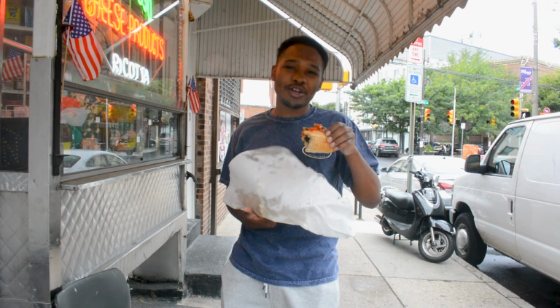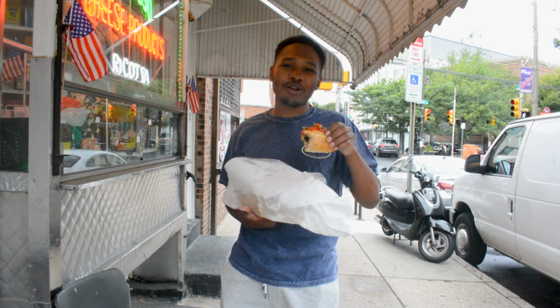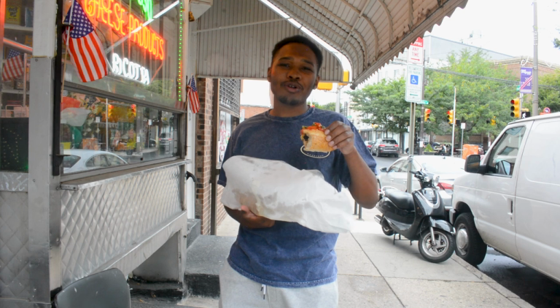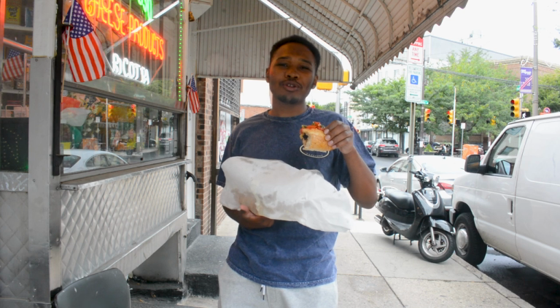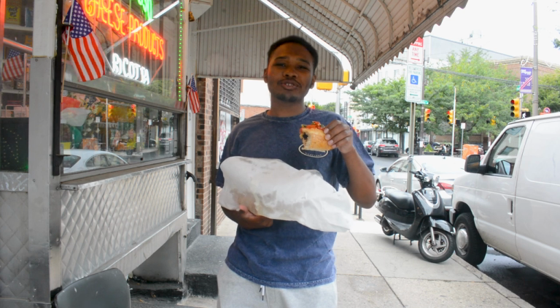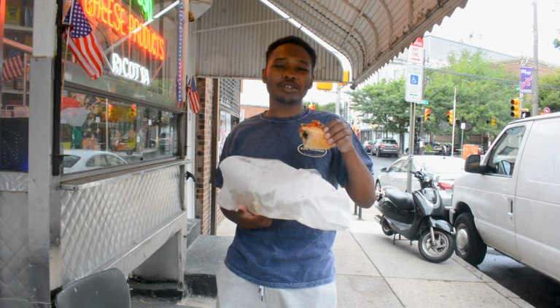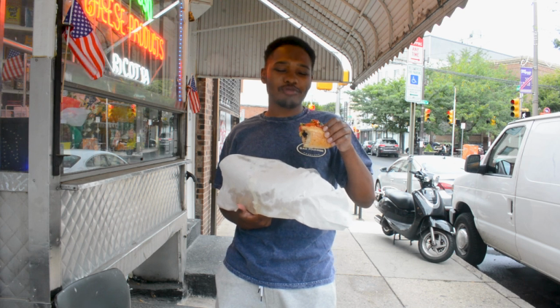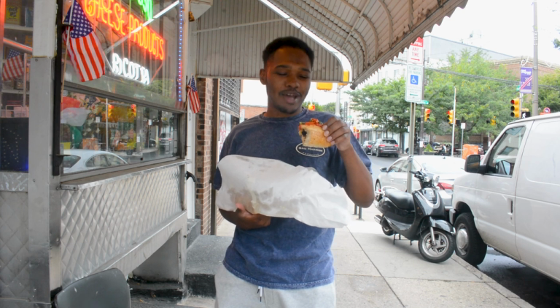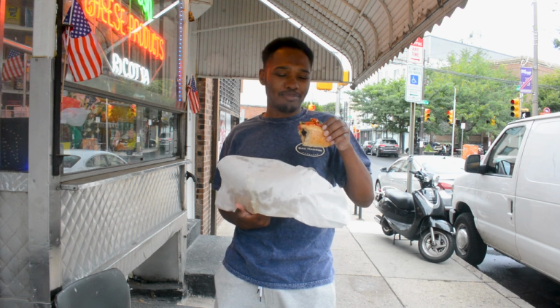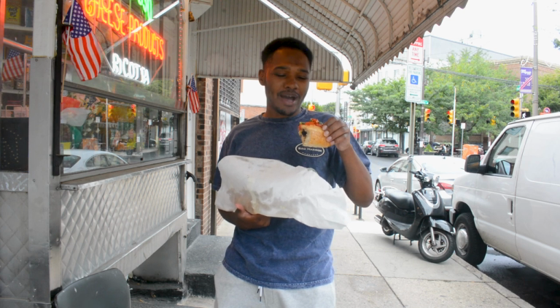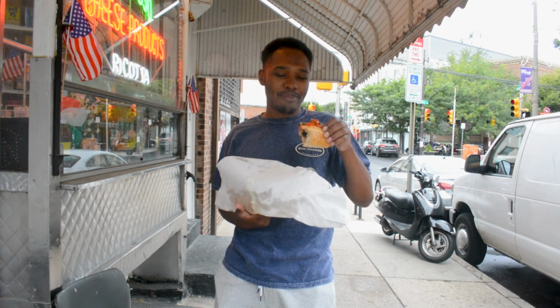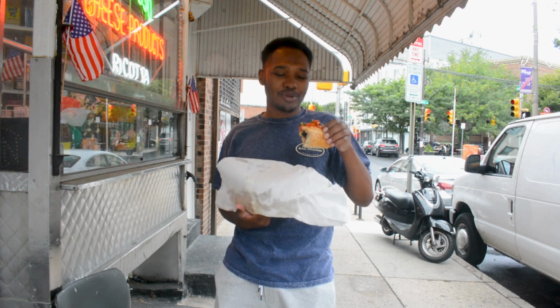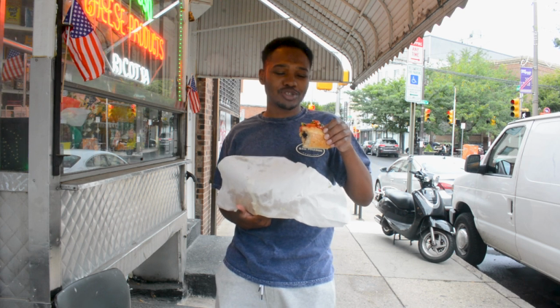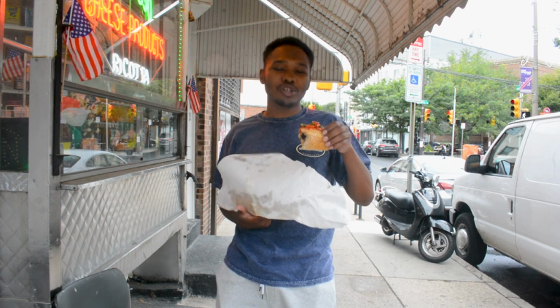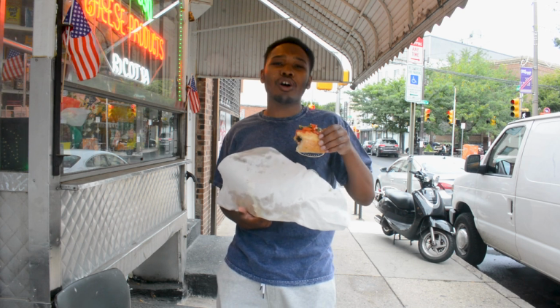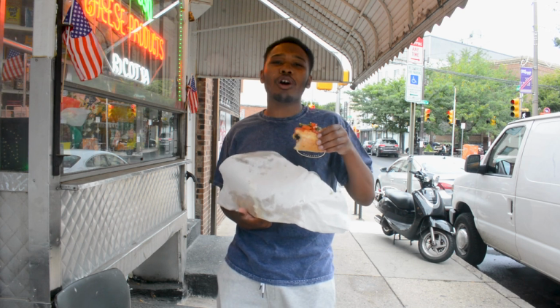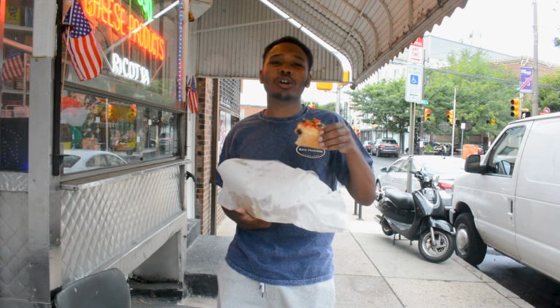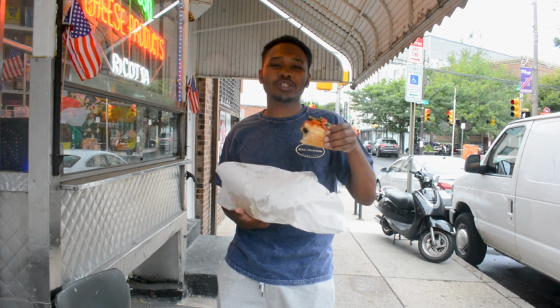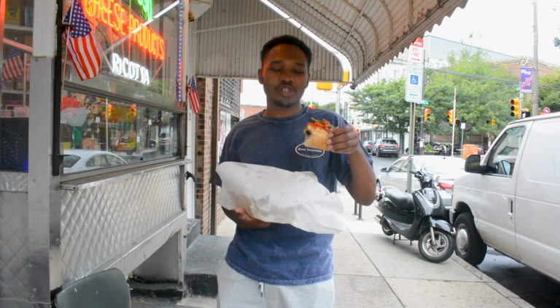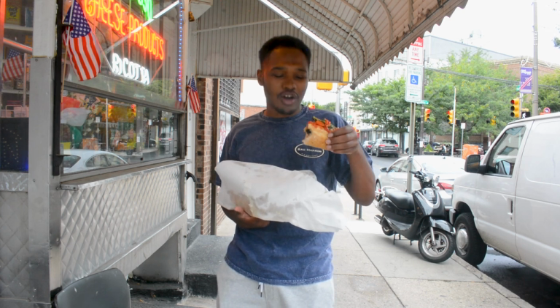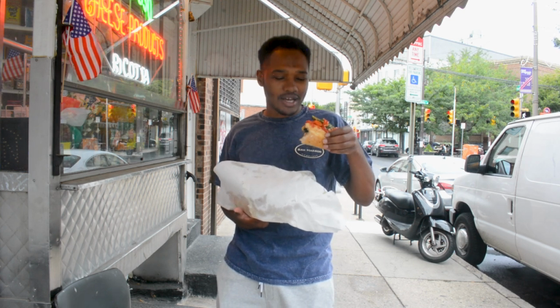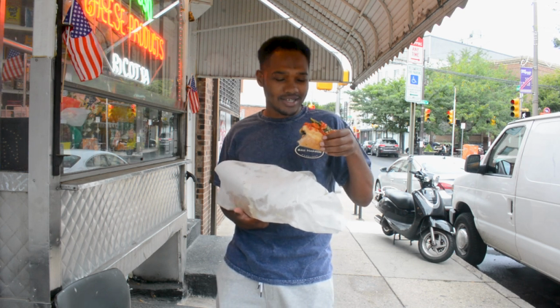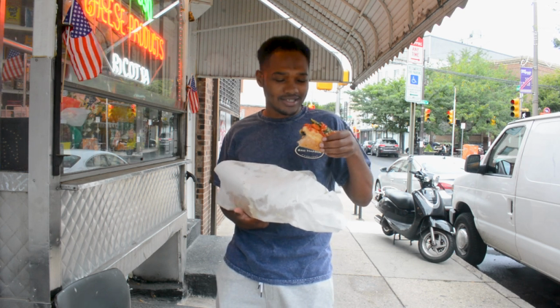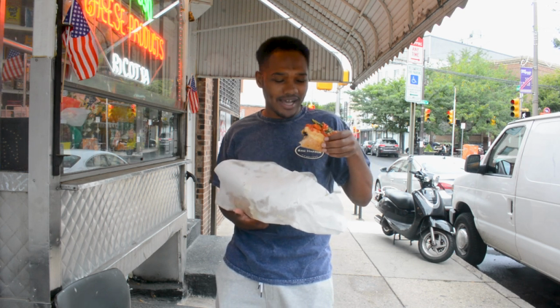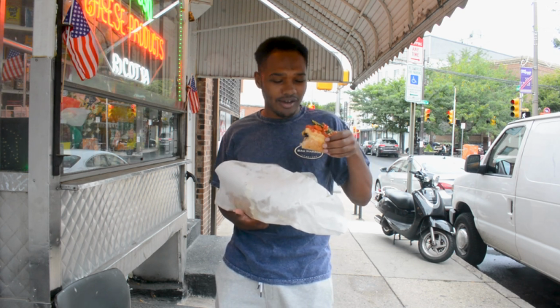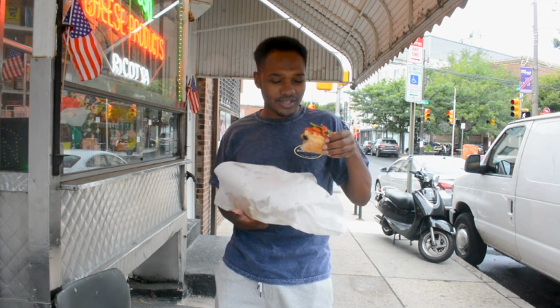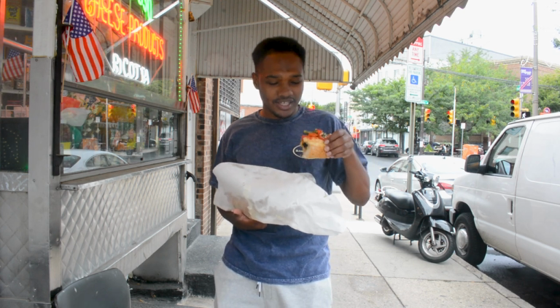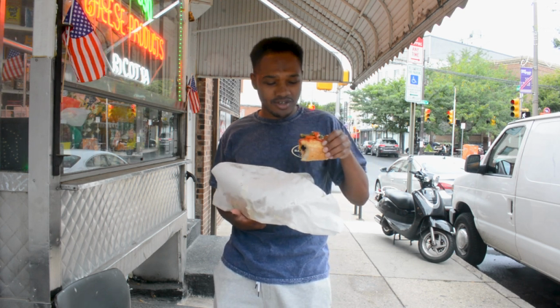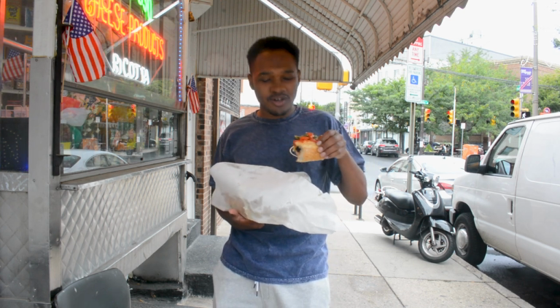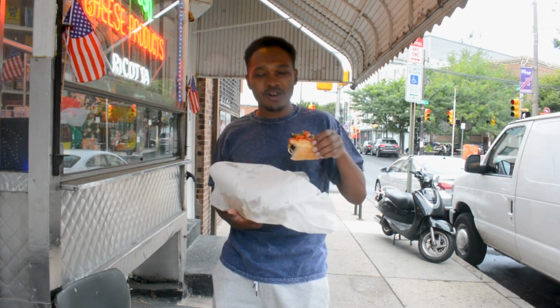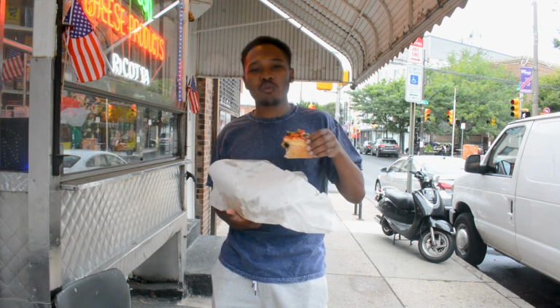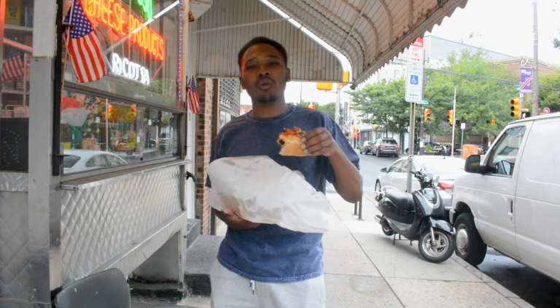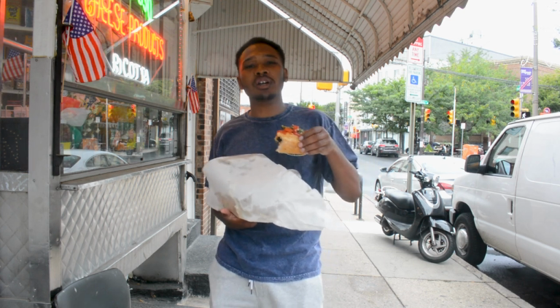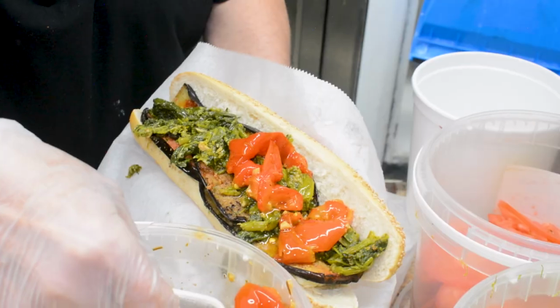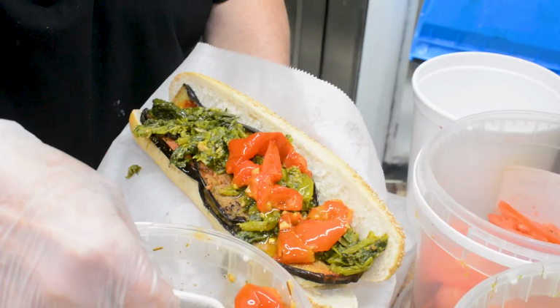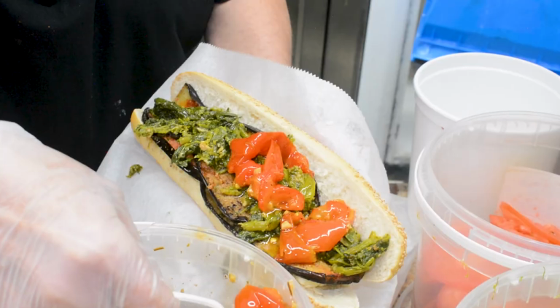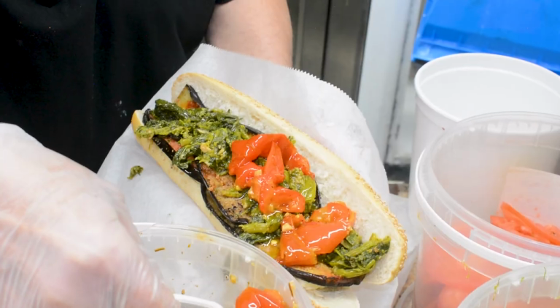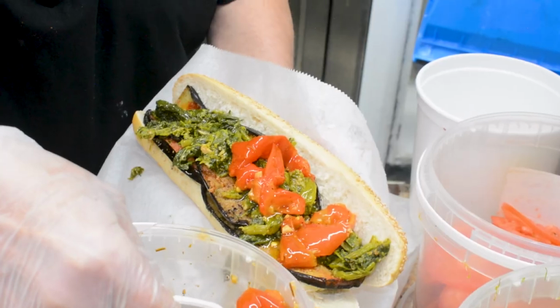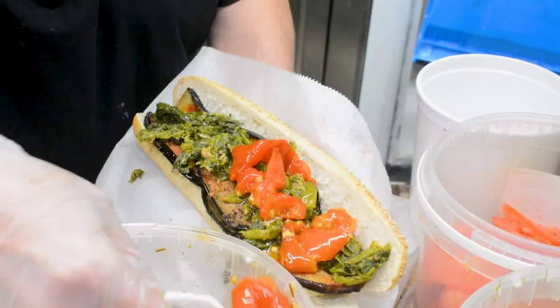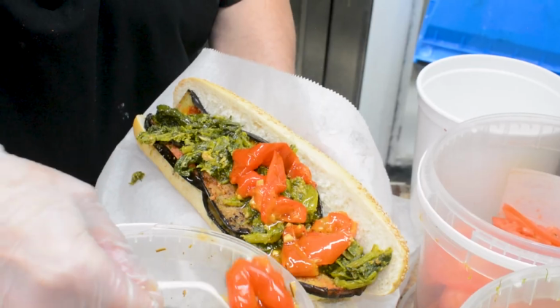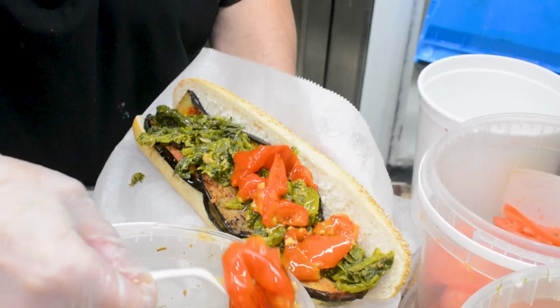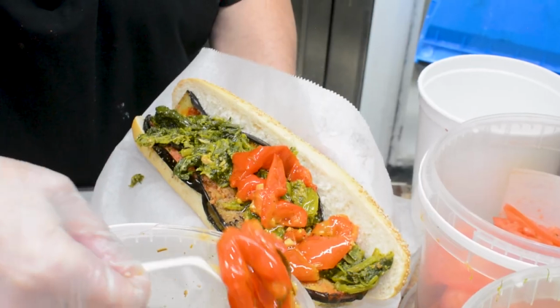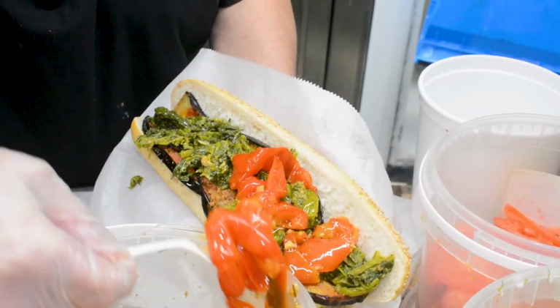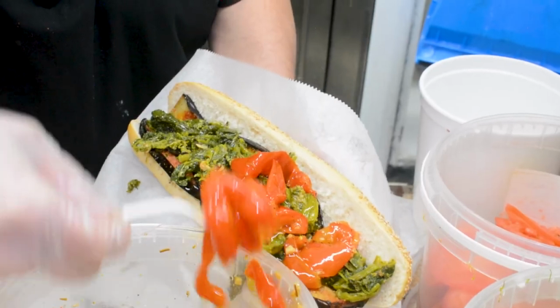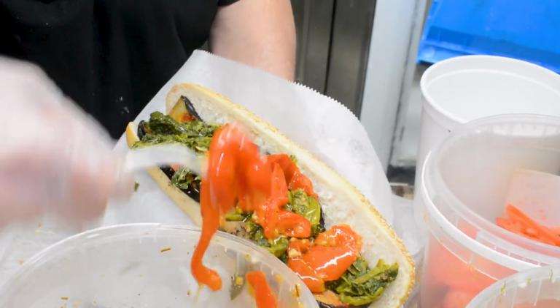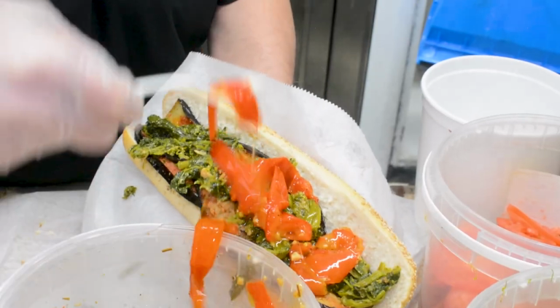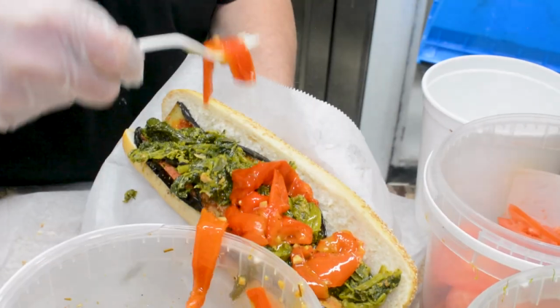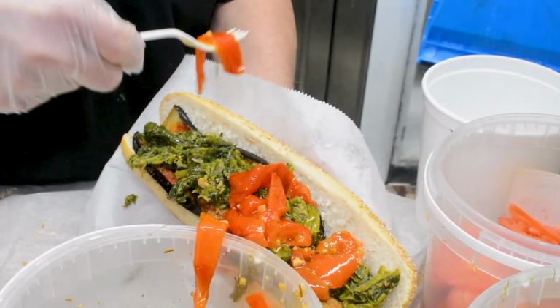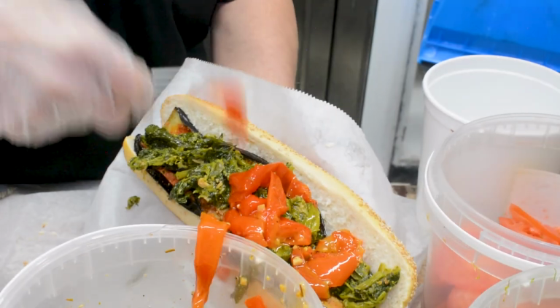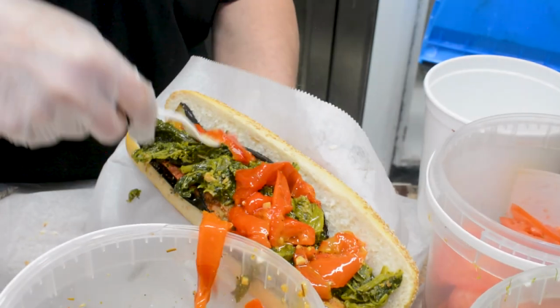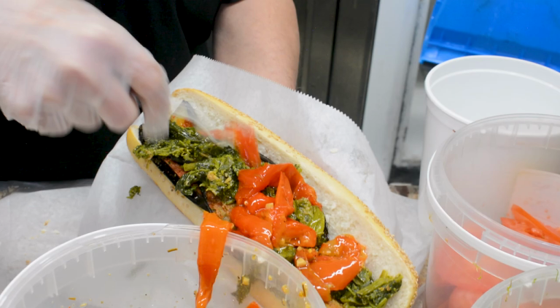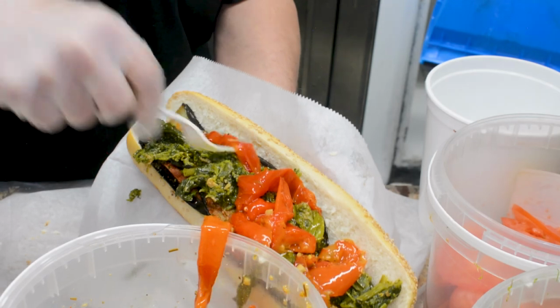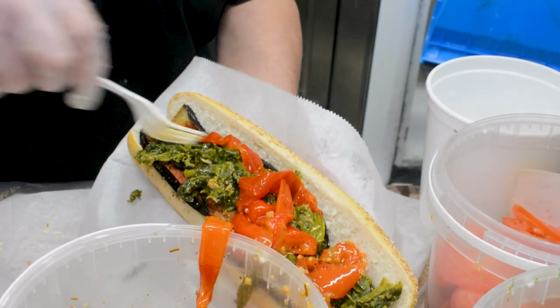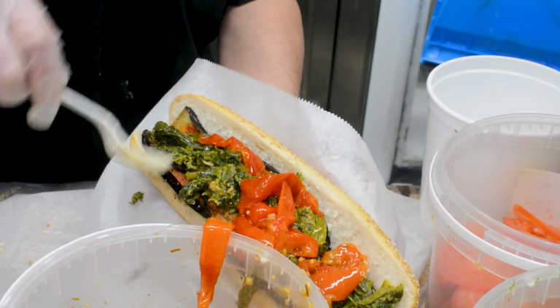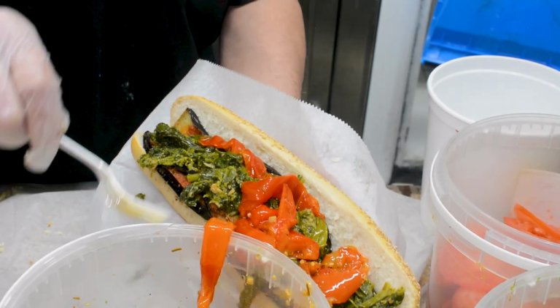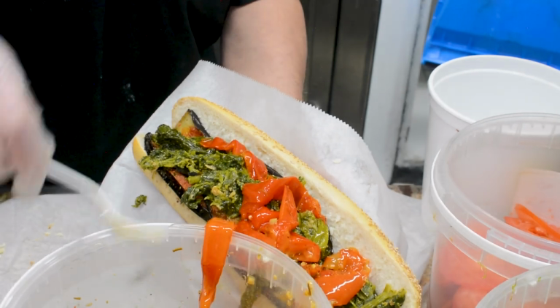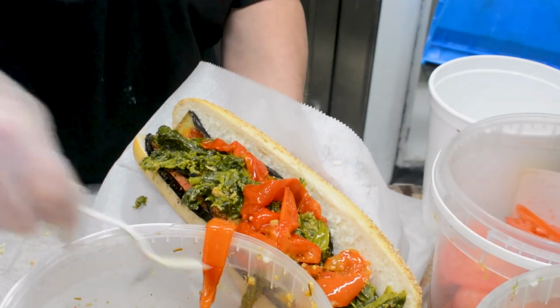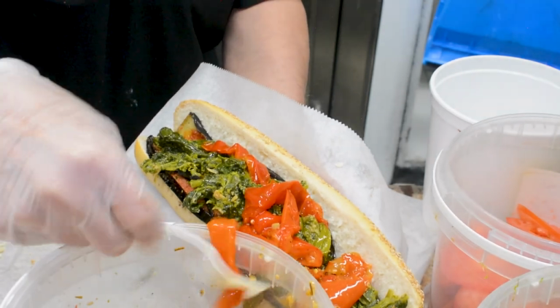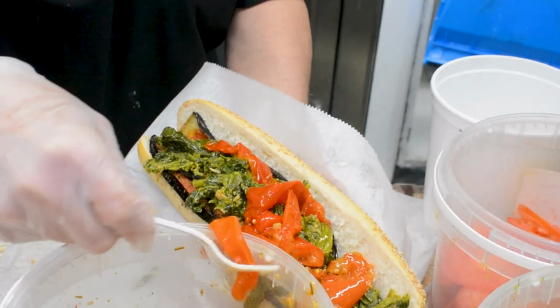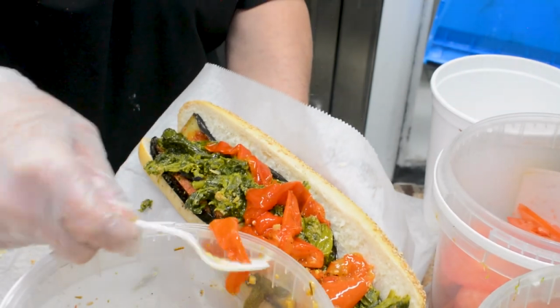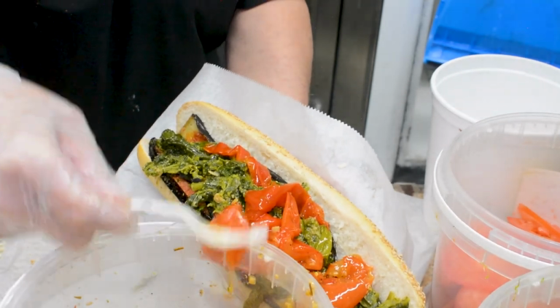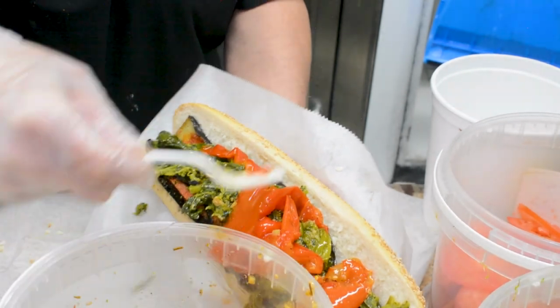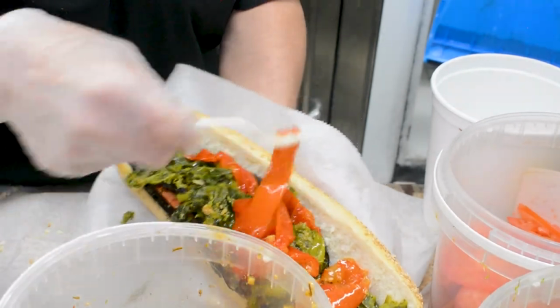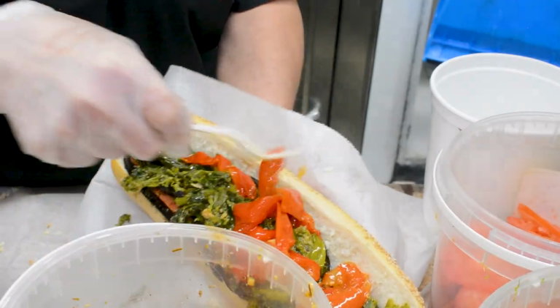Their roasted red peppers are the talk of the town here. Once again, these red peppers are consistently amazing.